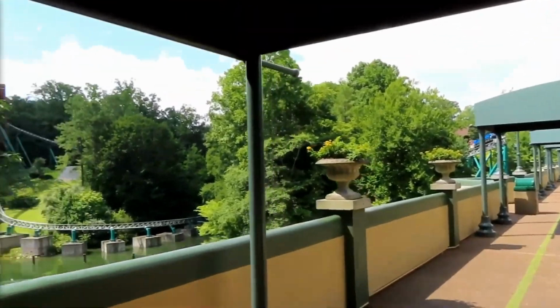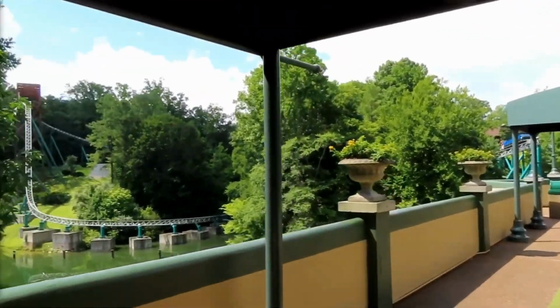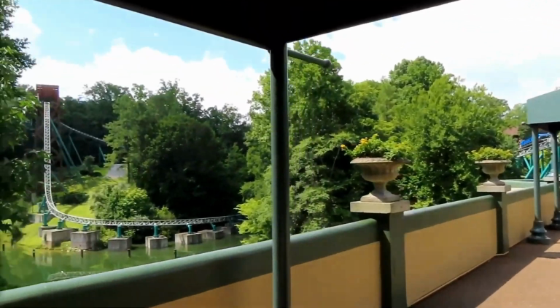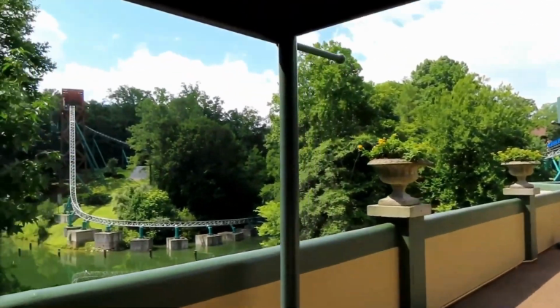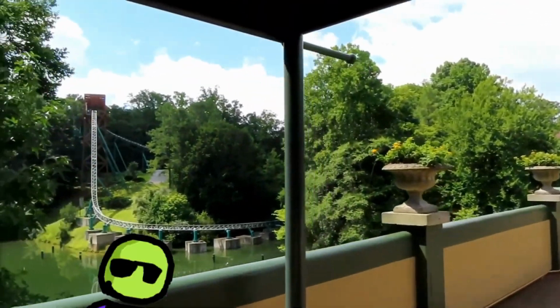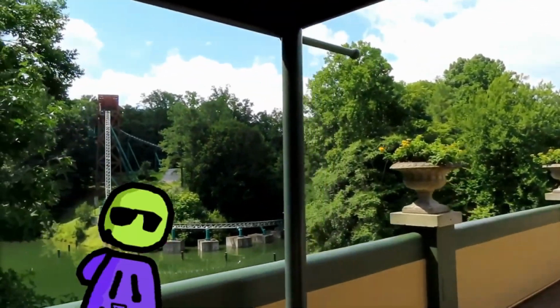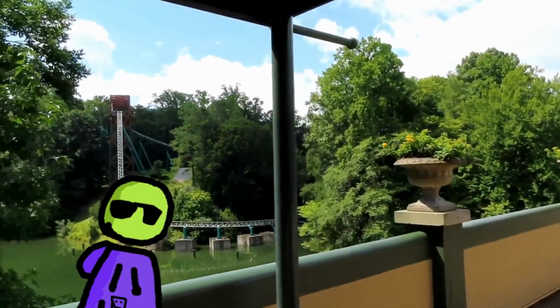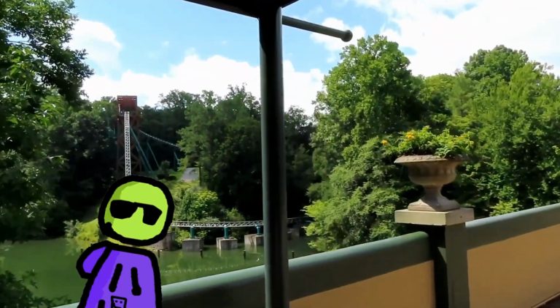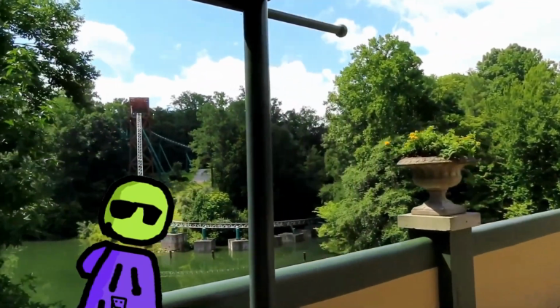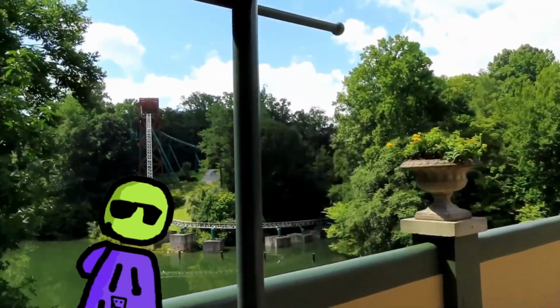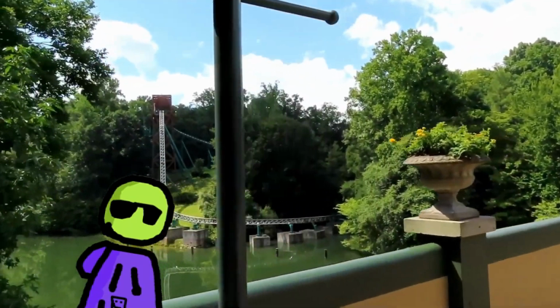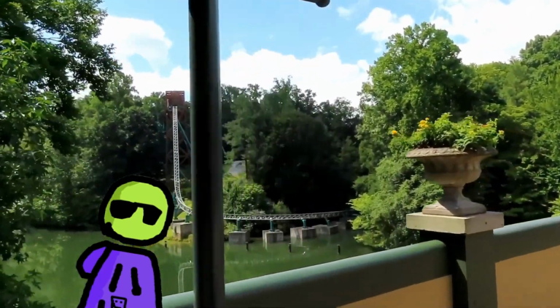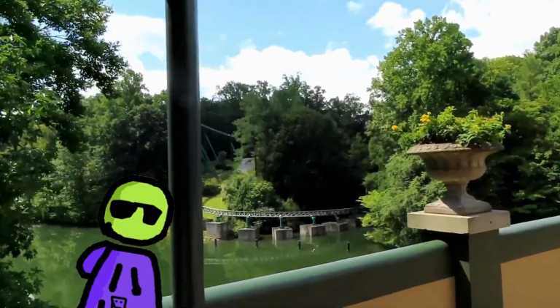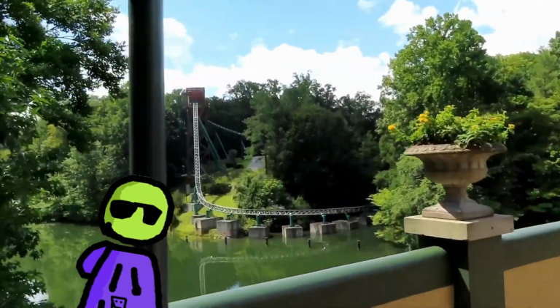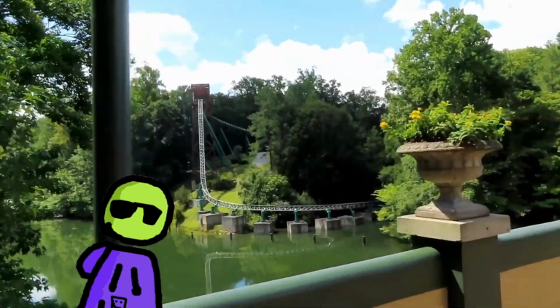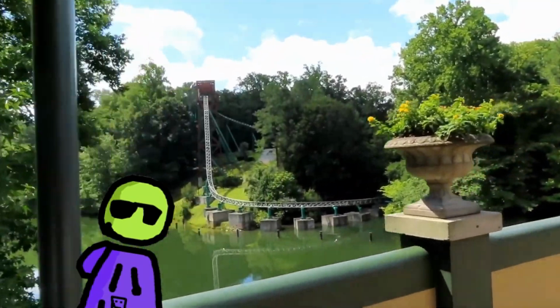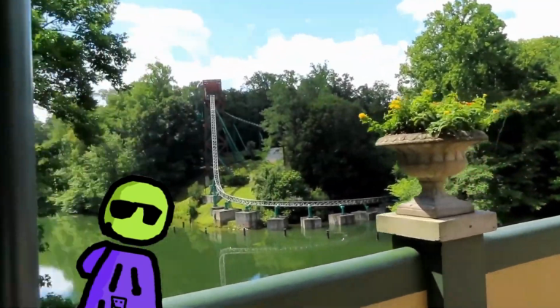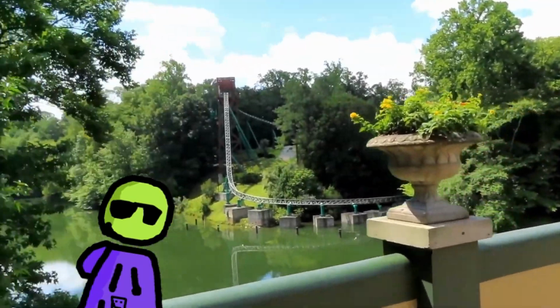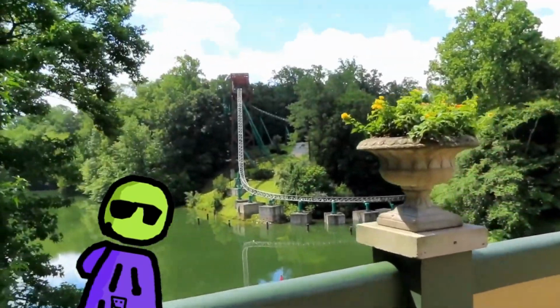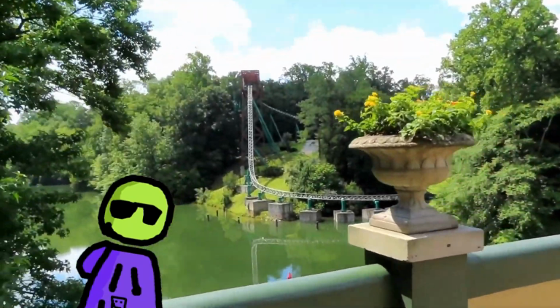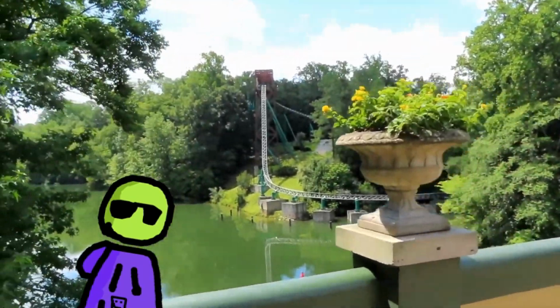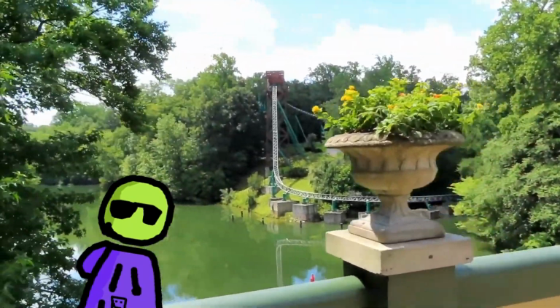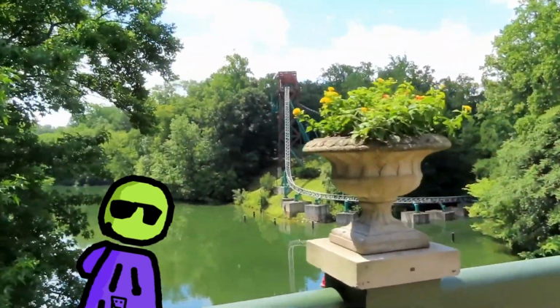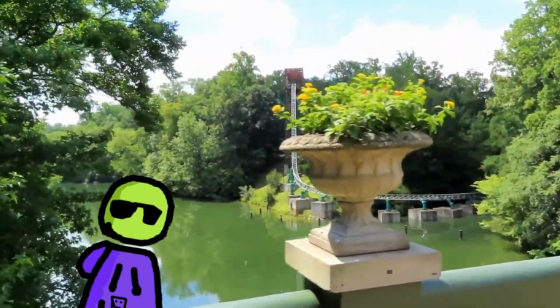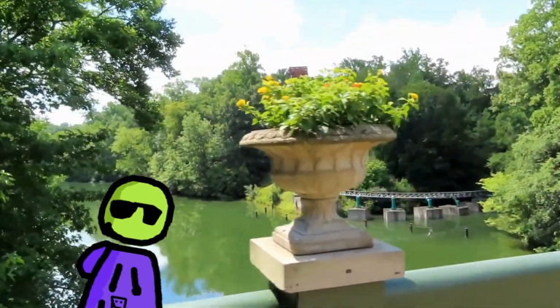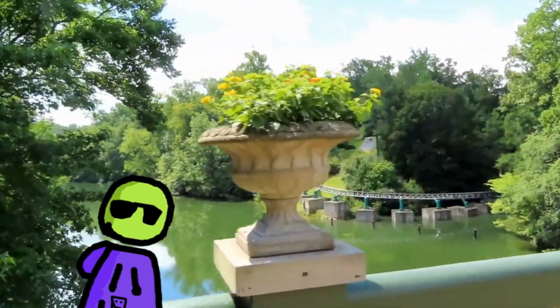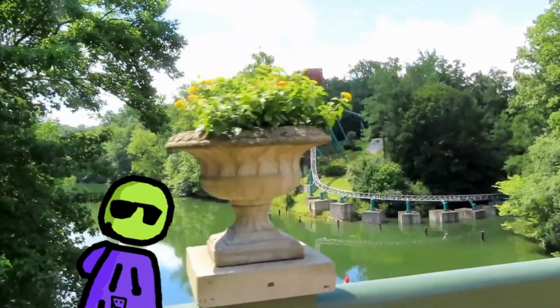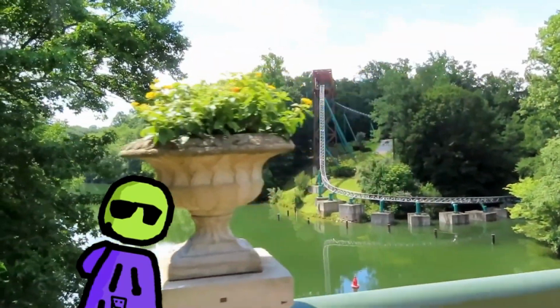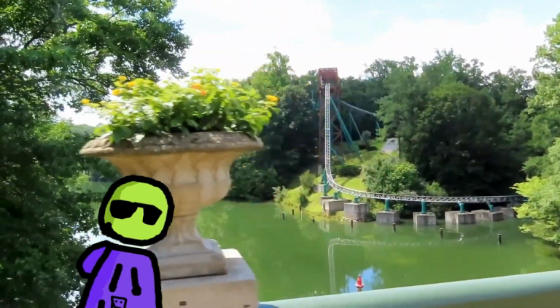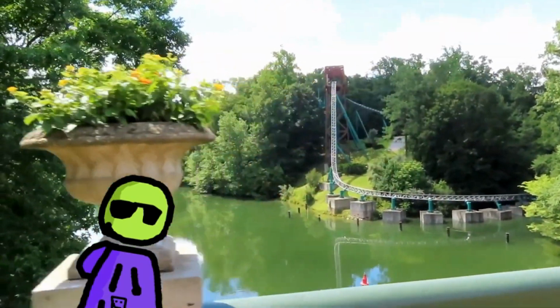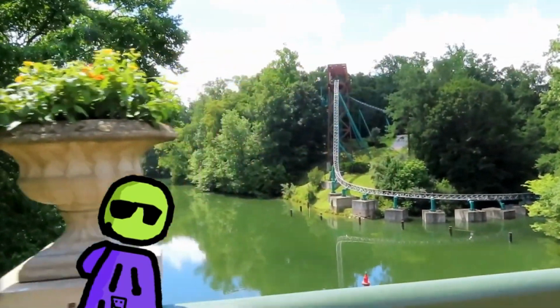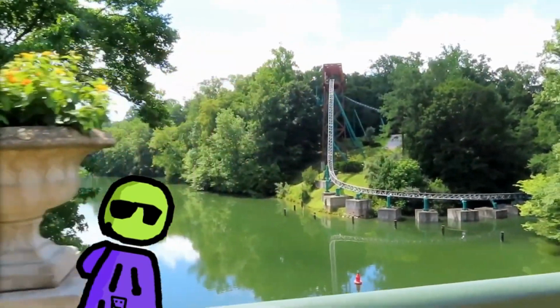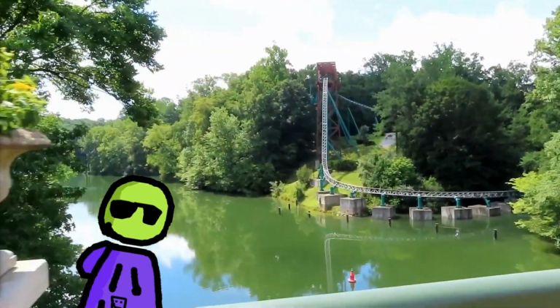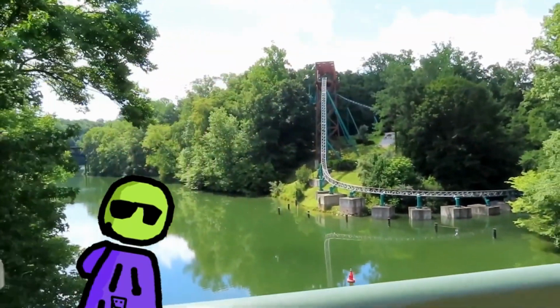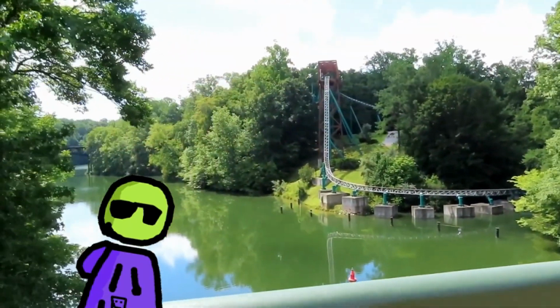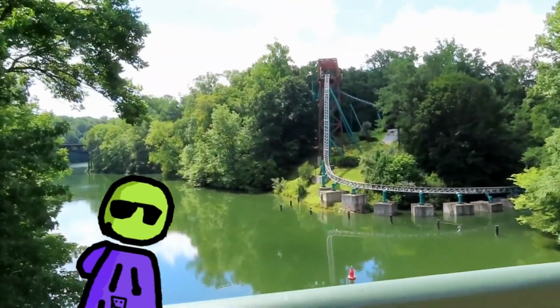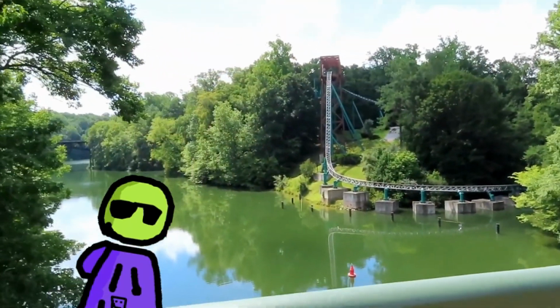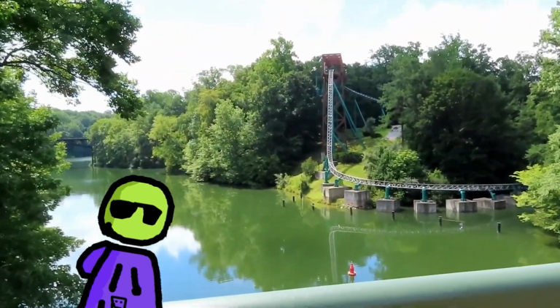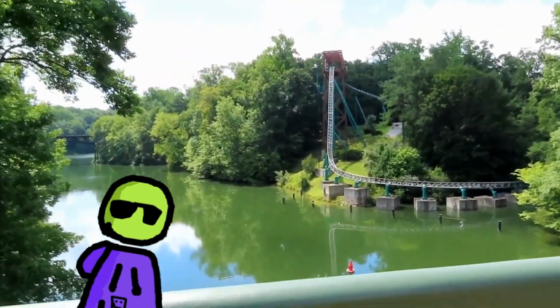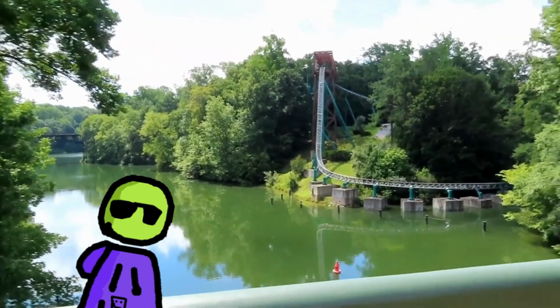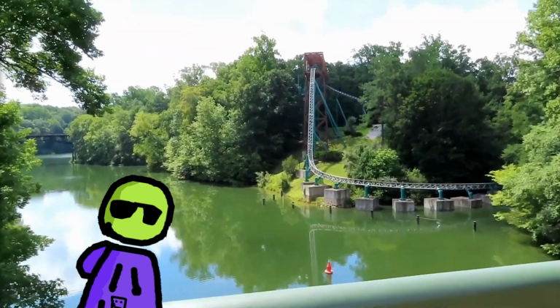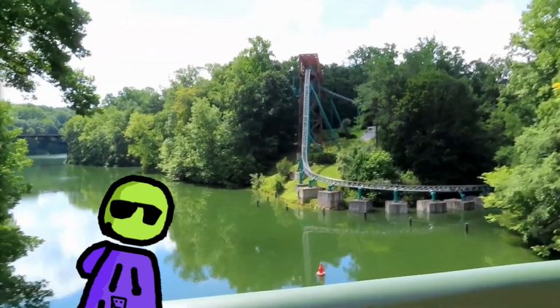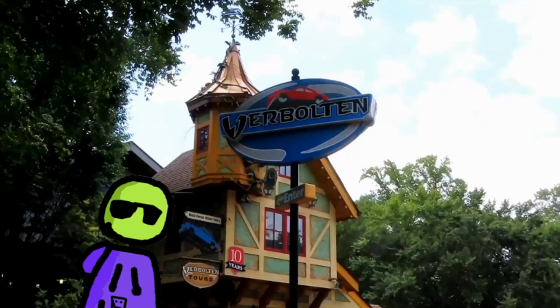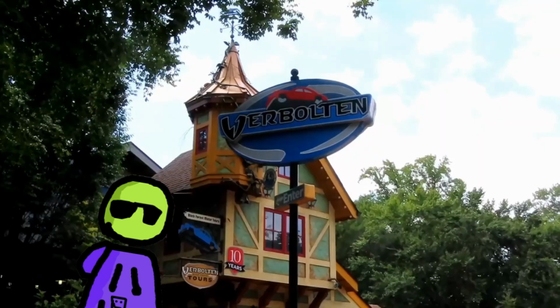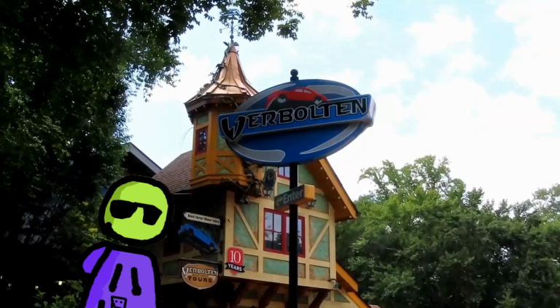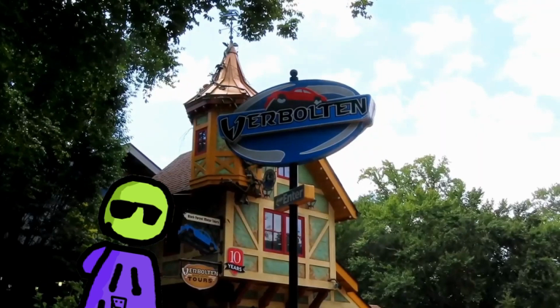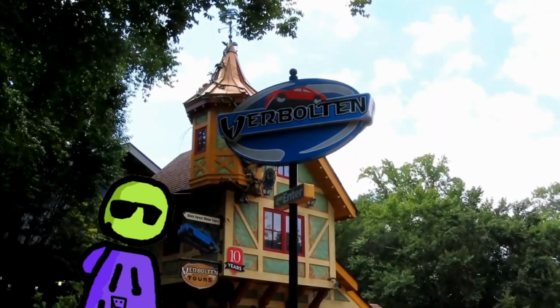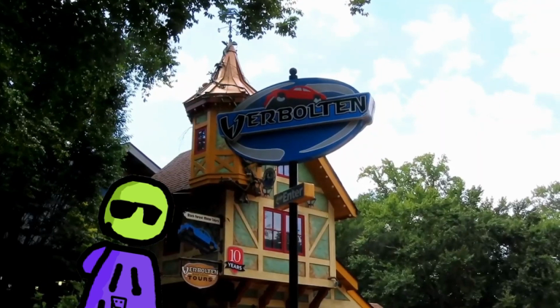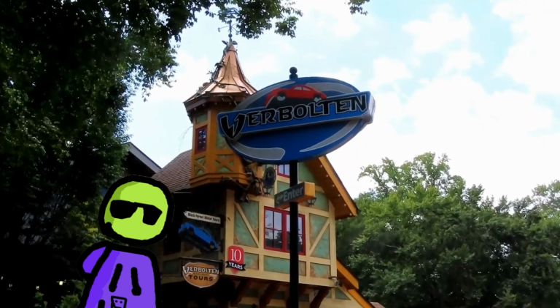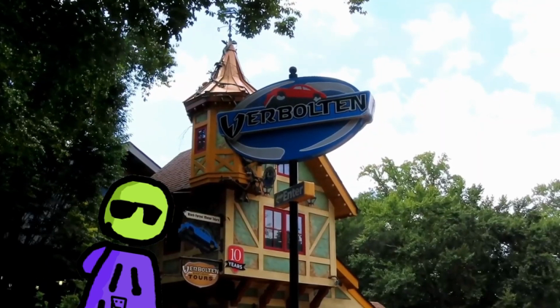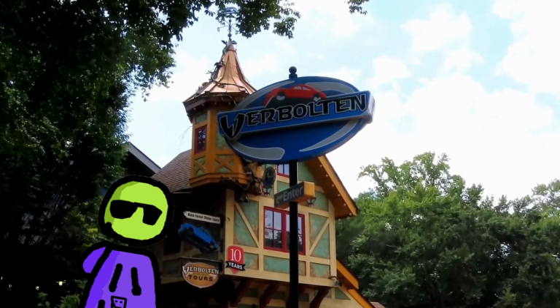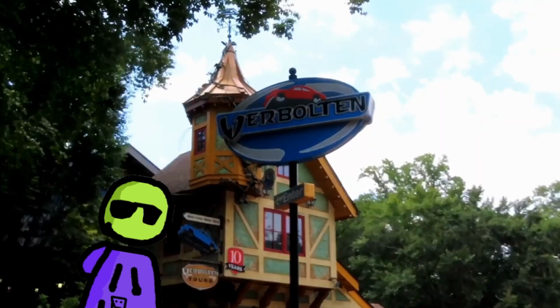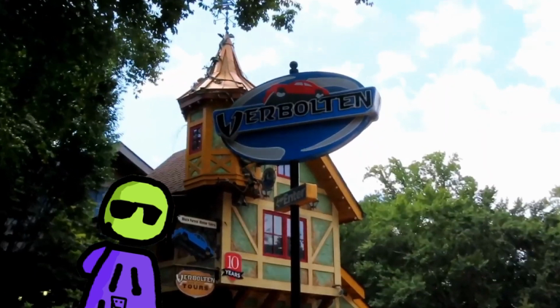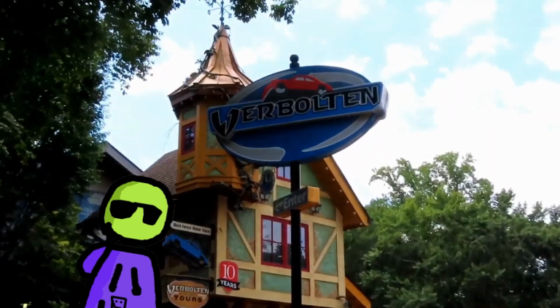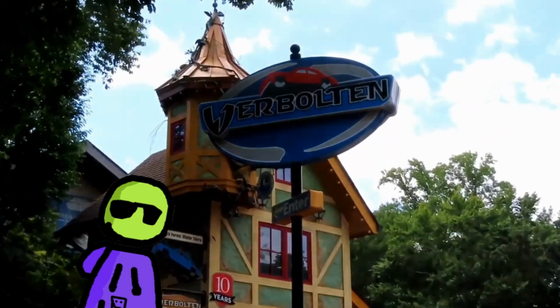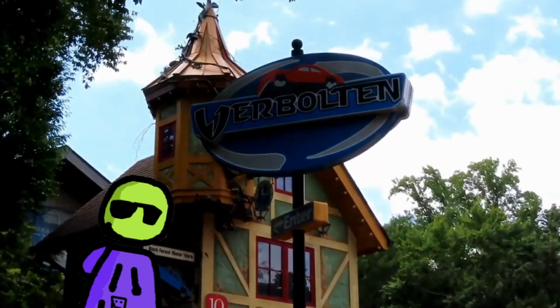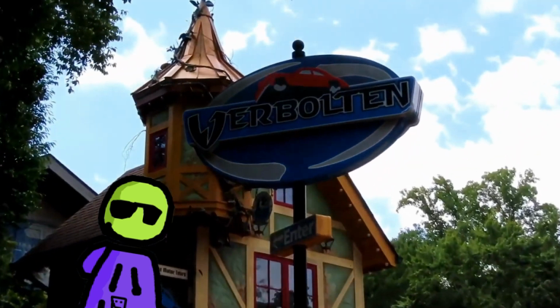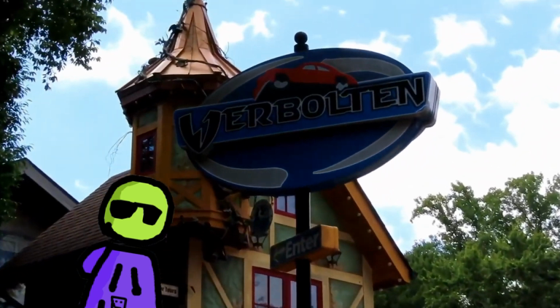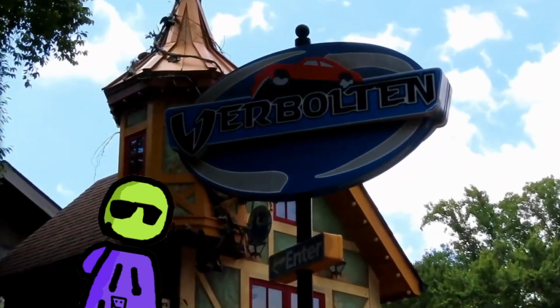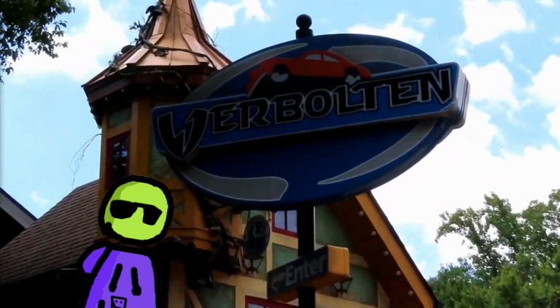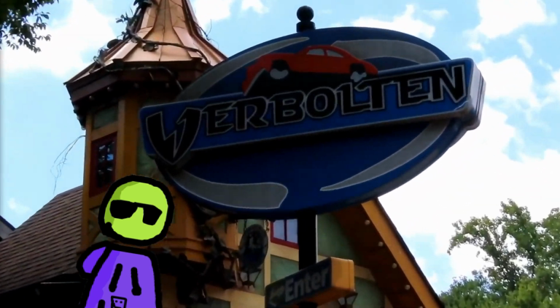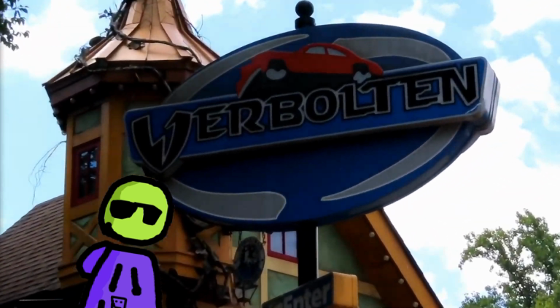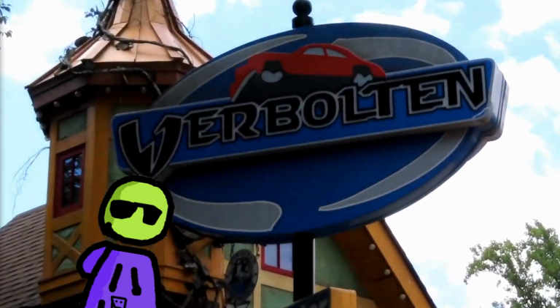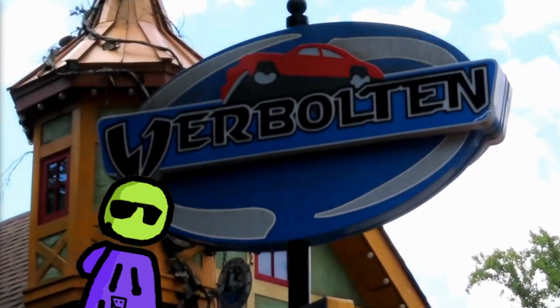Hey guys, I'm on Paul's Demise. You might know my videos for being half-decent theme park content, but how would it change if an AI wrote my scripts?